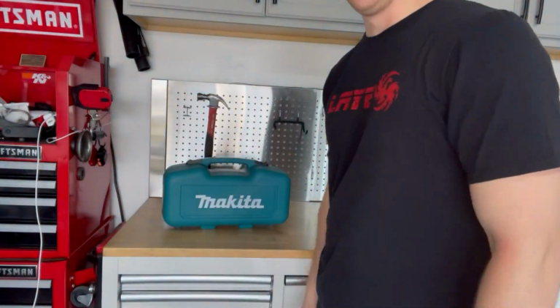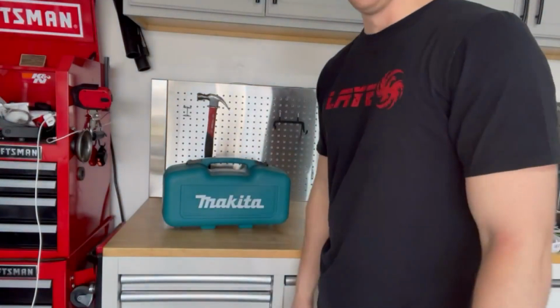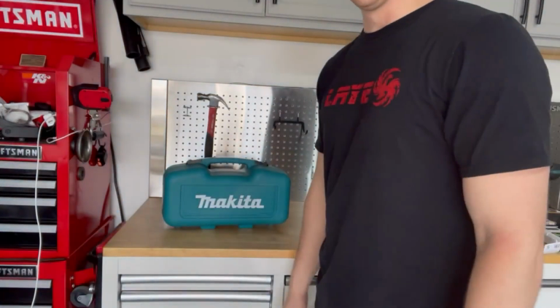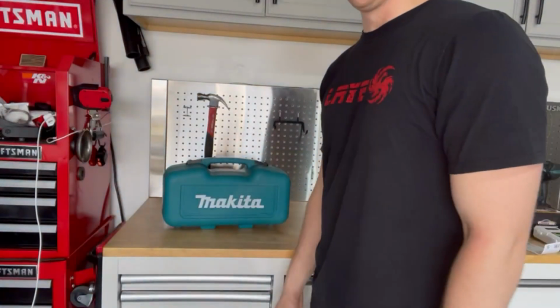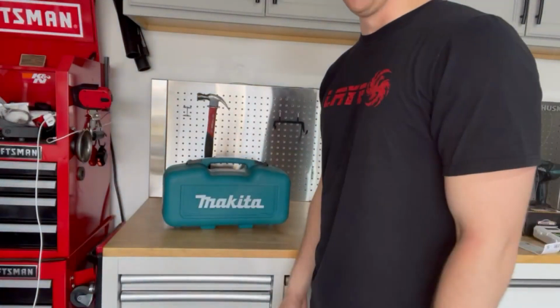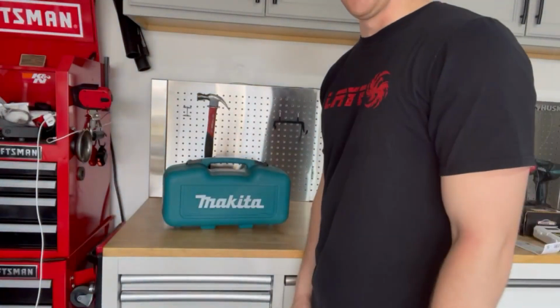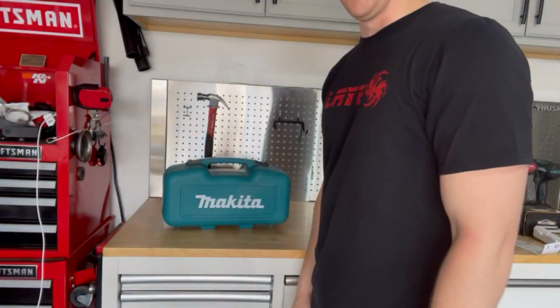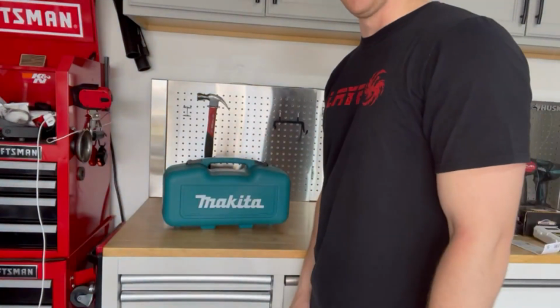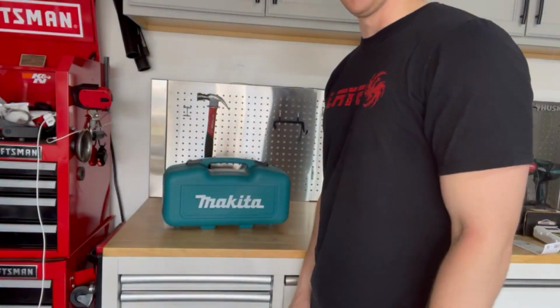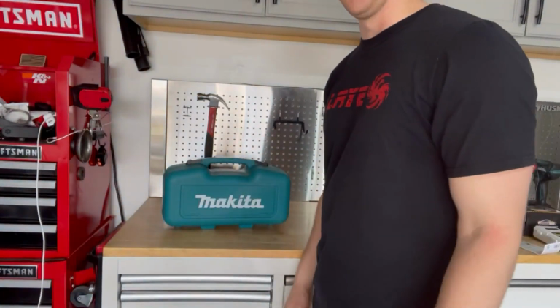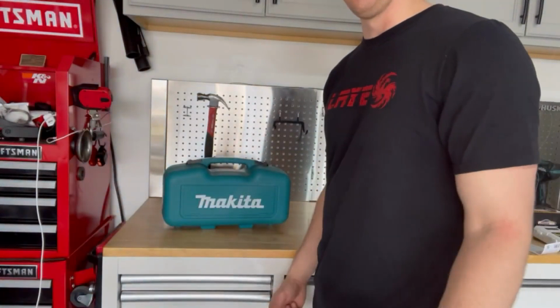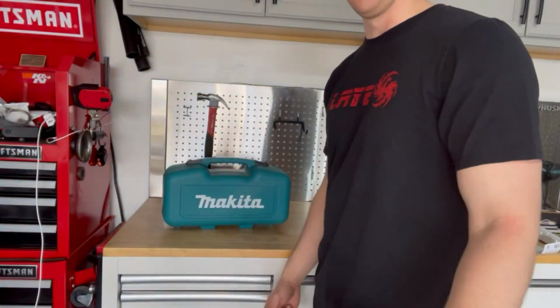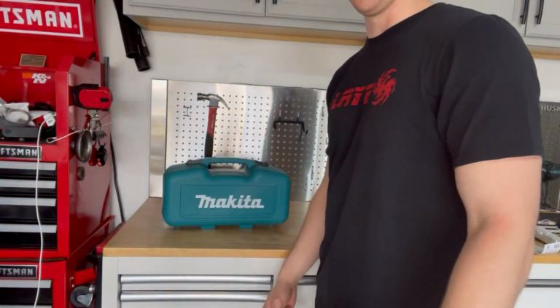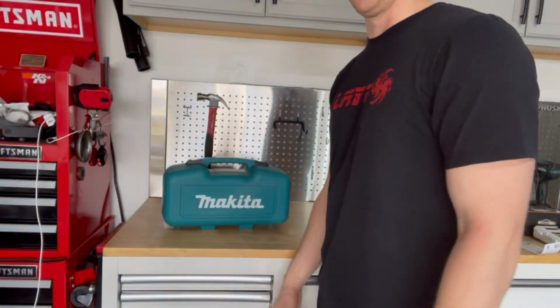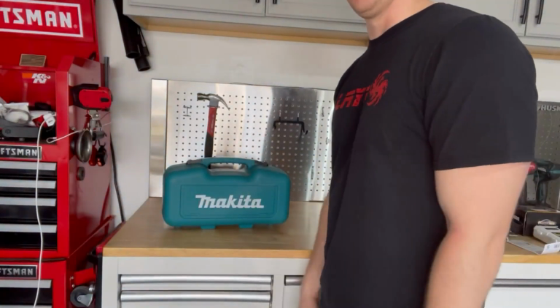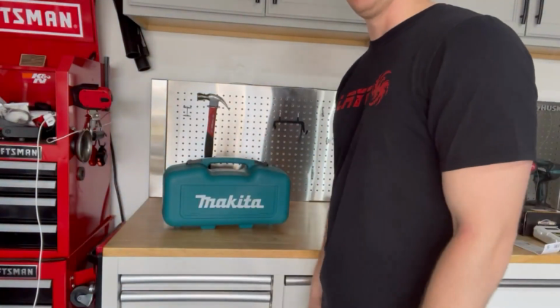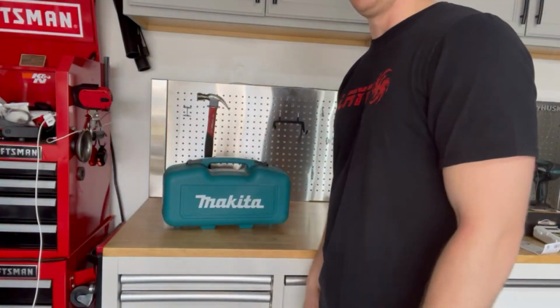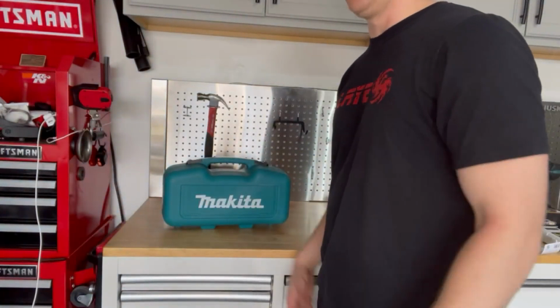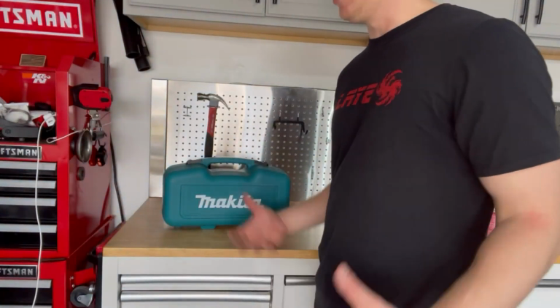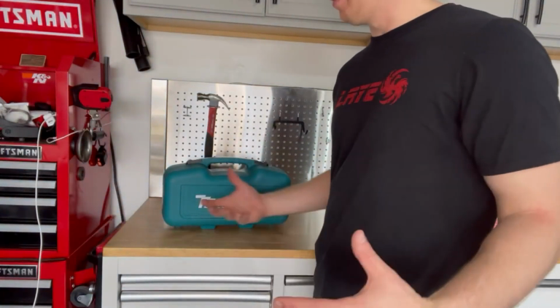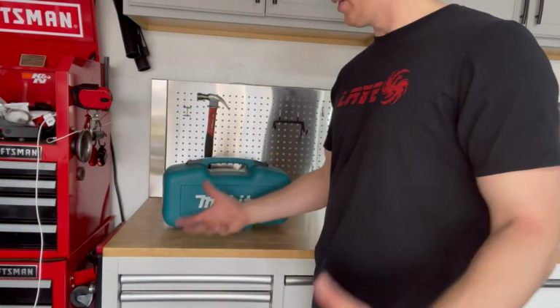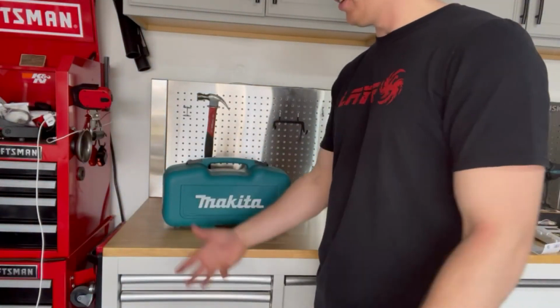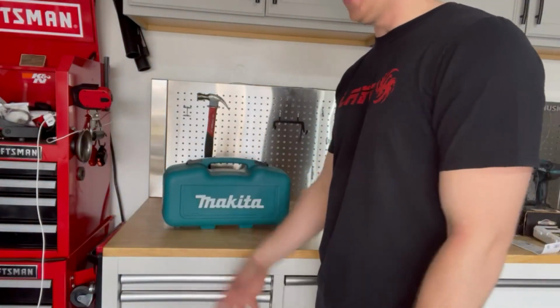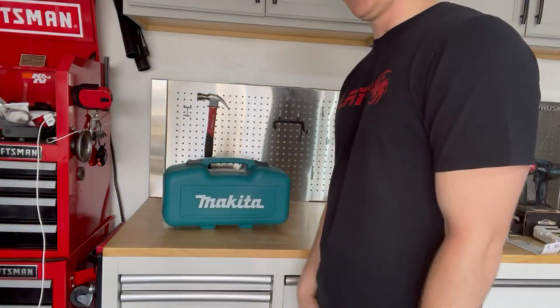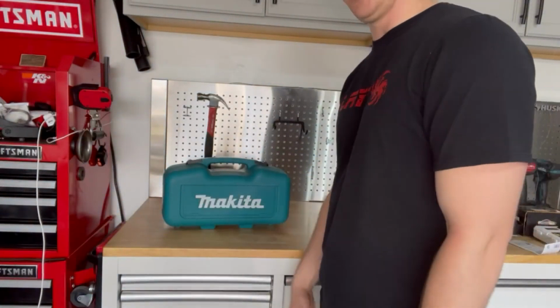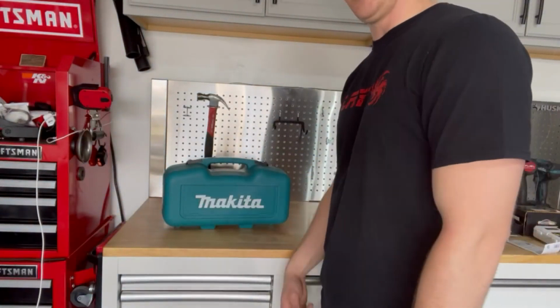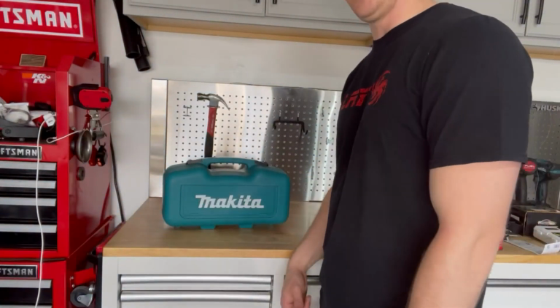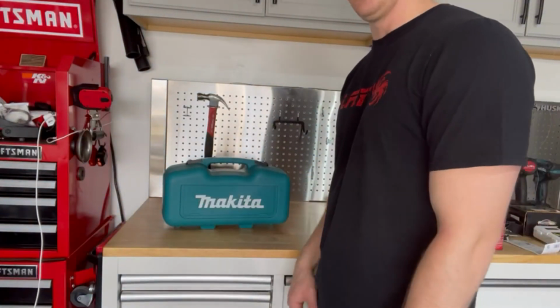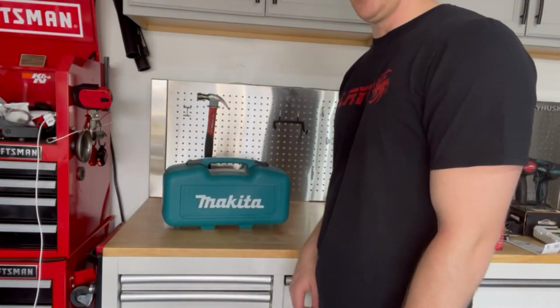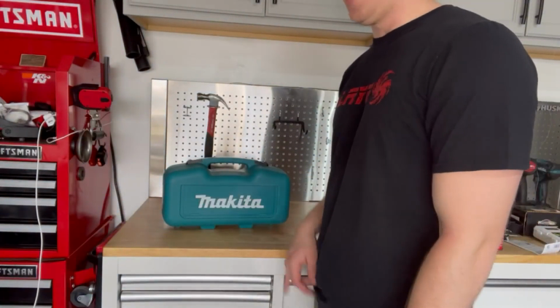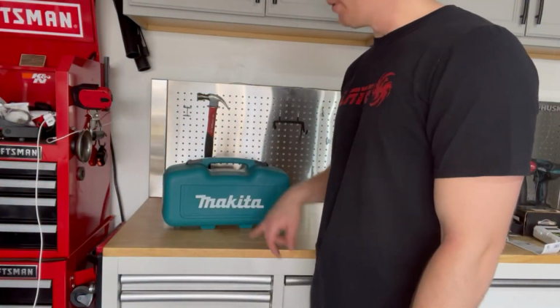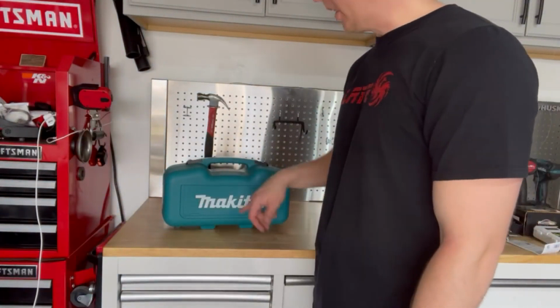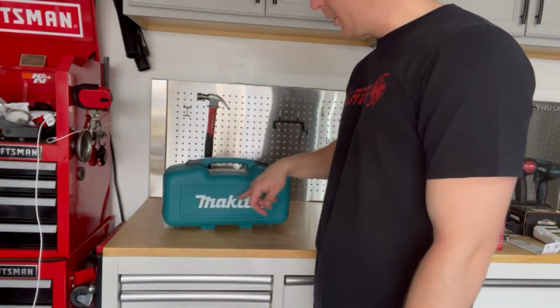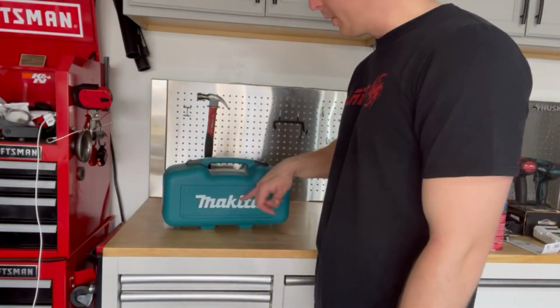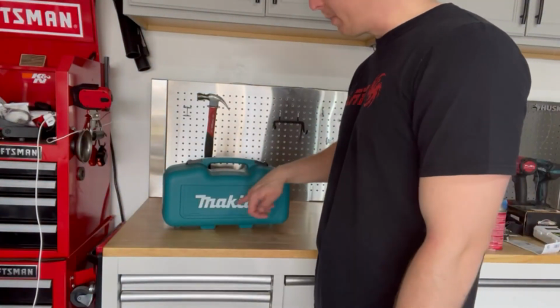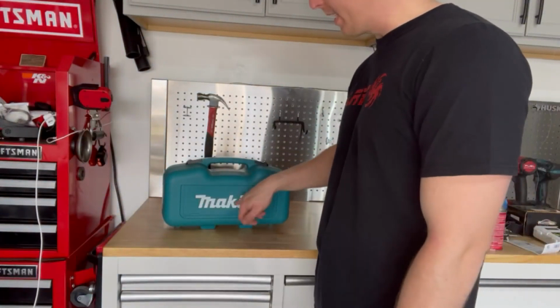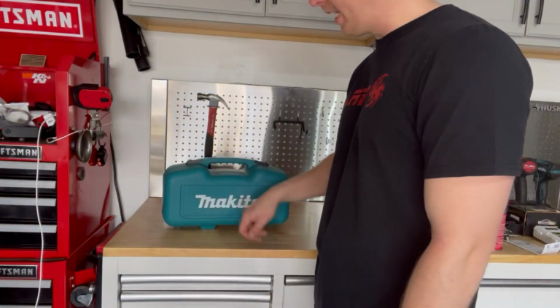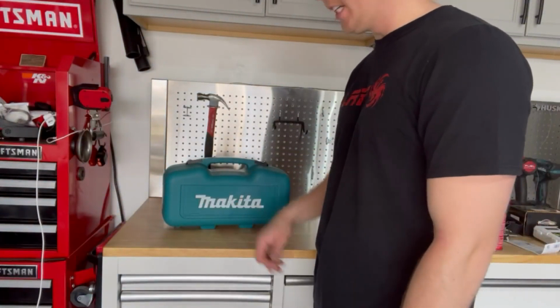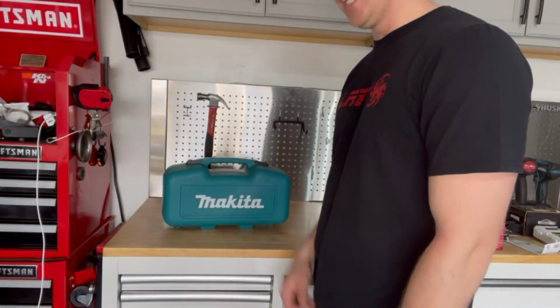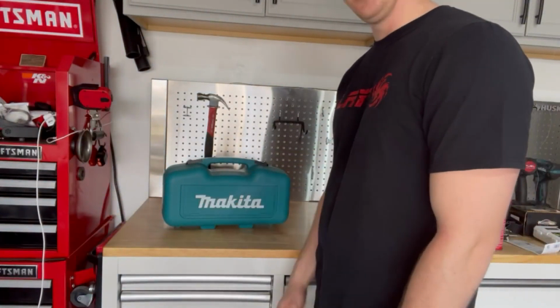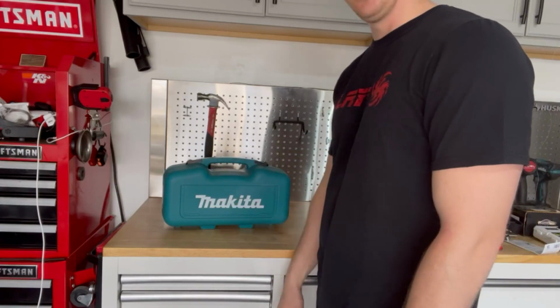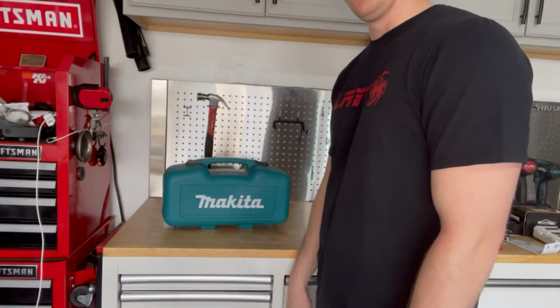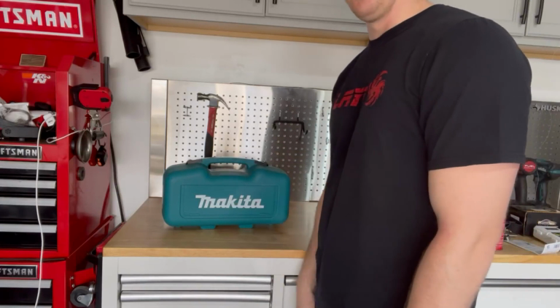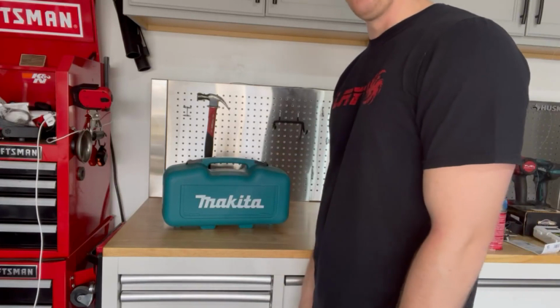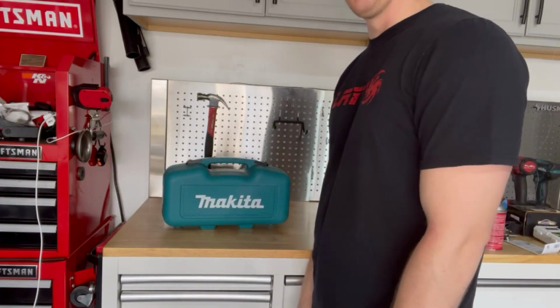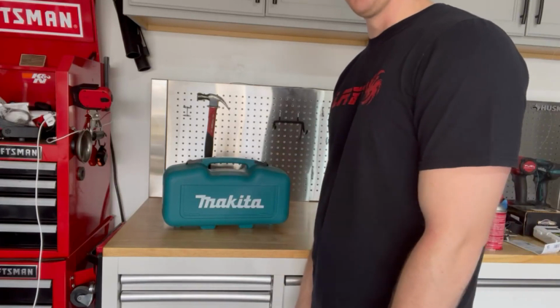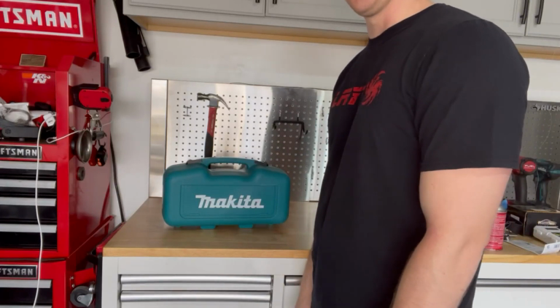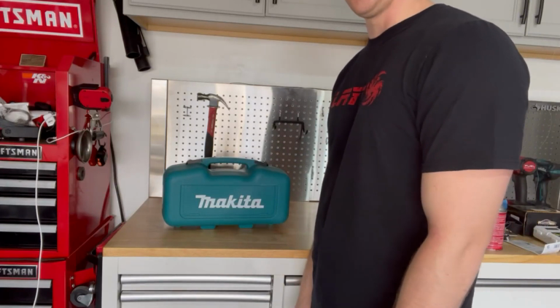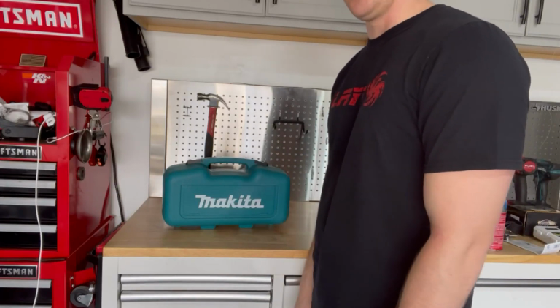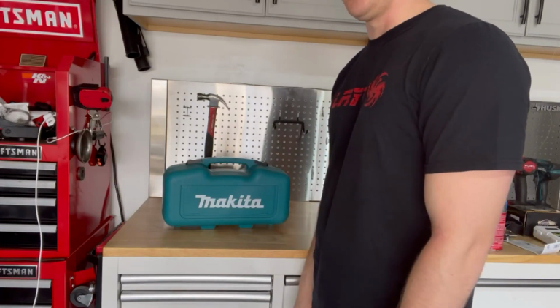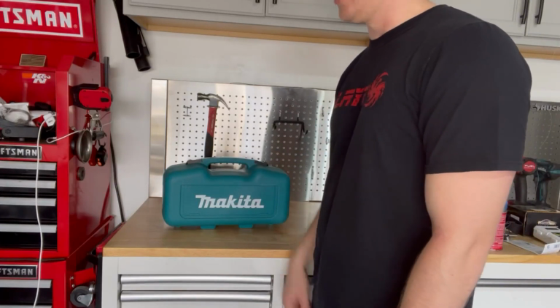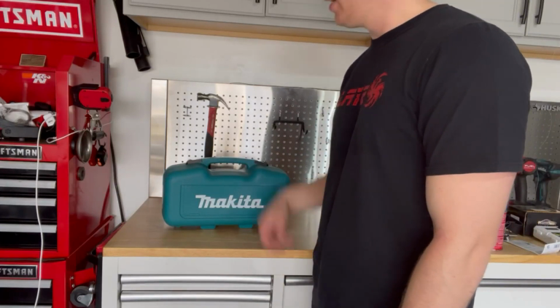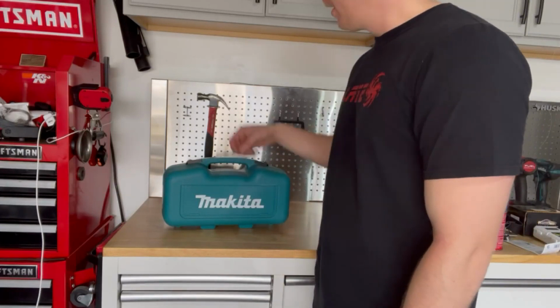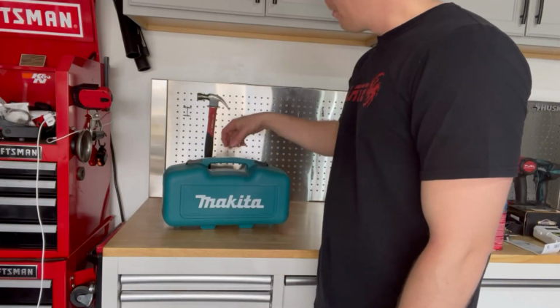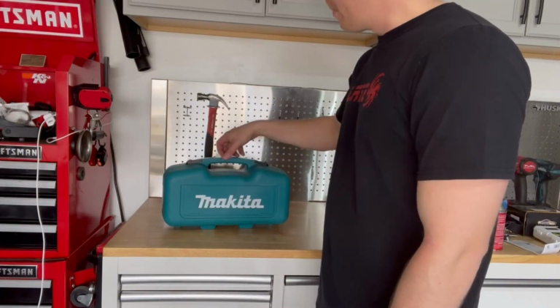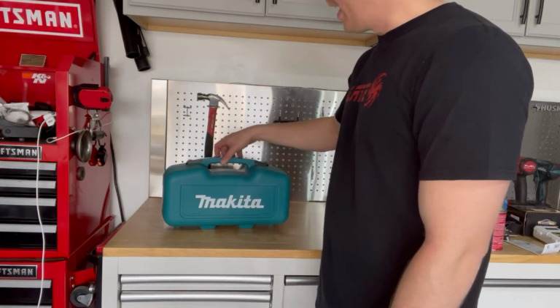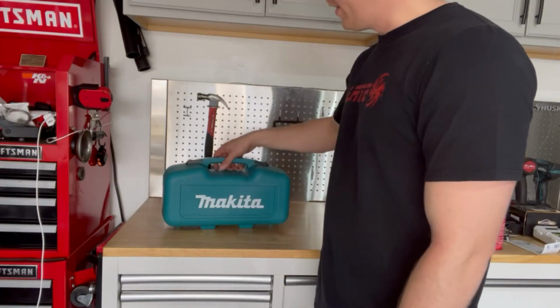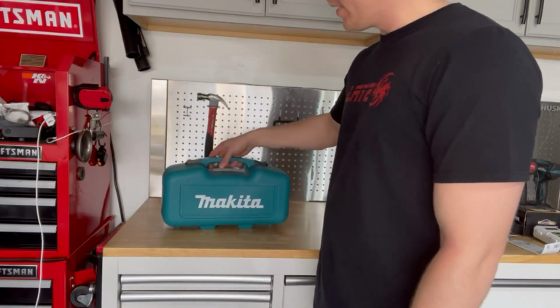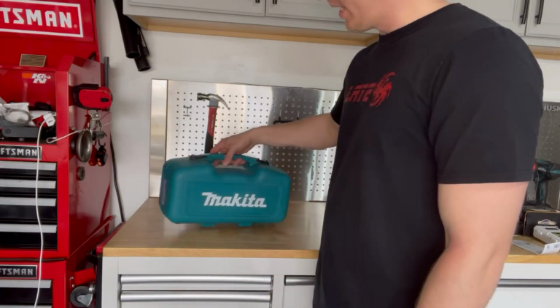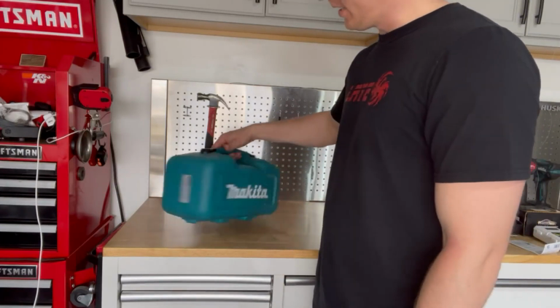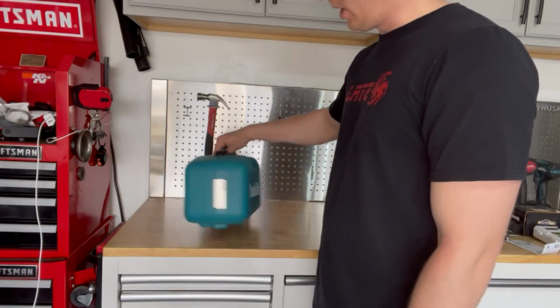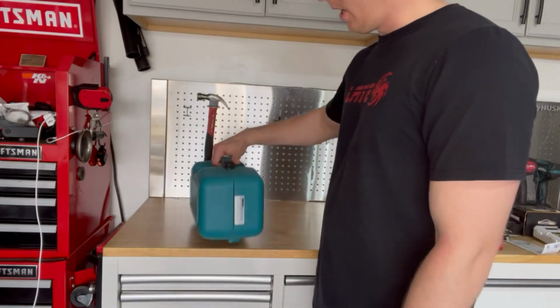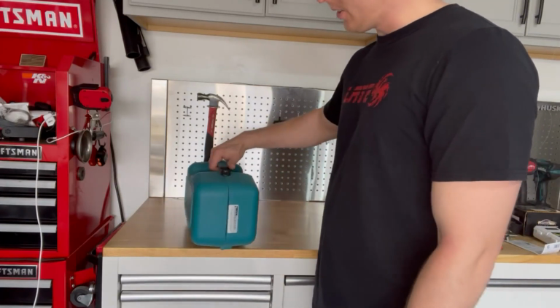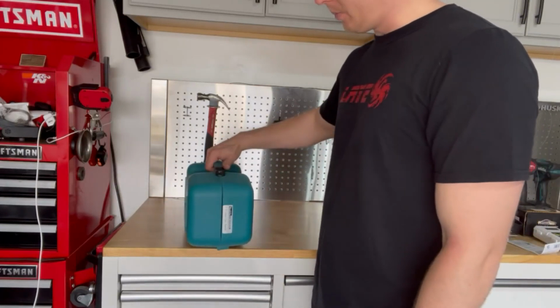What's going on guys? Holden Official here. You're here in my garage today. I'm bringing you the Makita Orbital Sander. This thing's awesome.